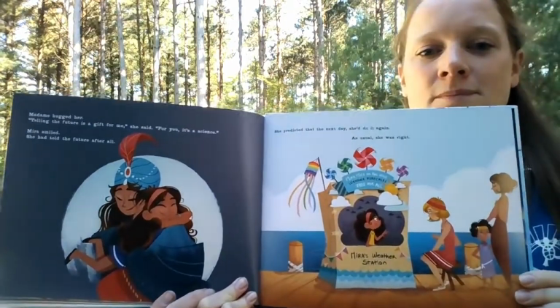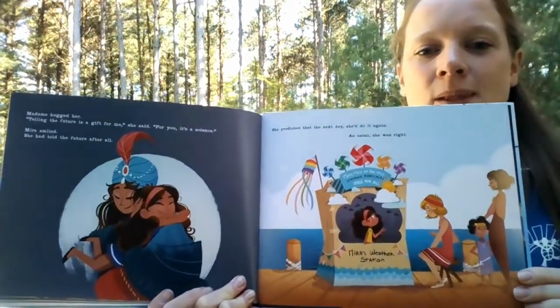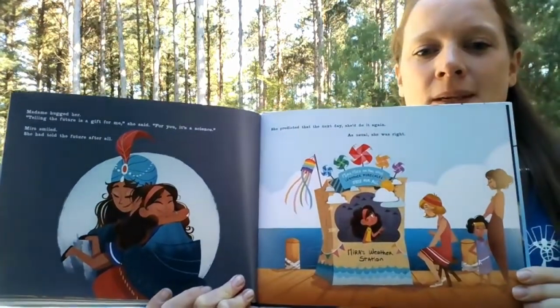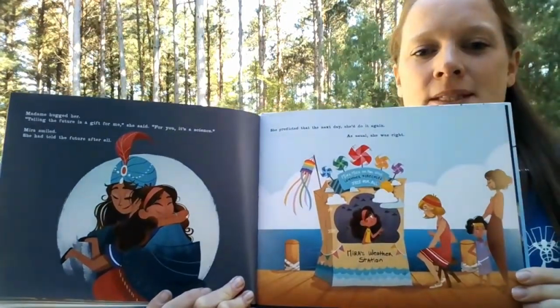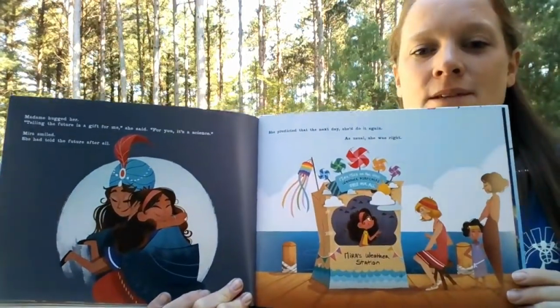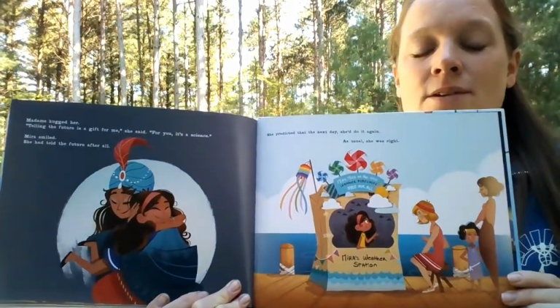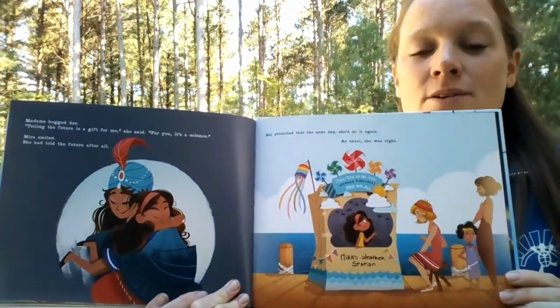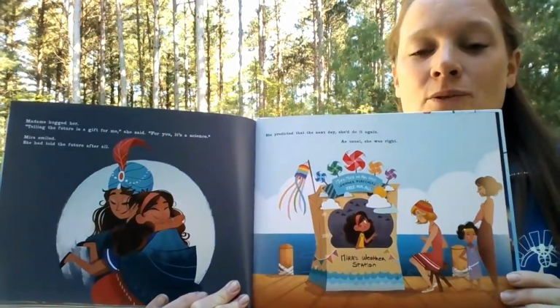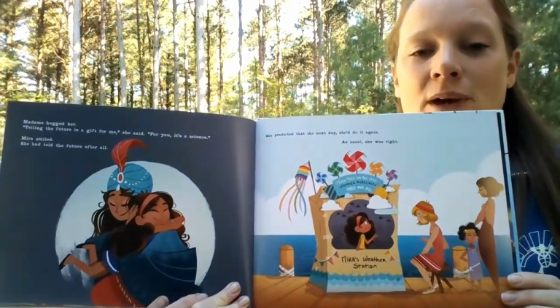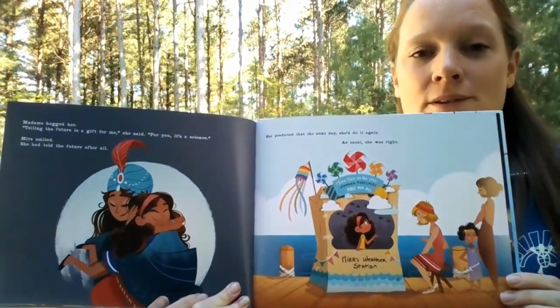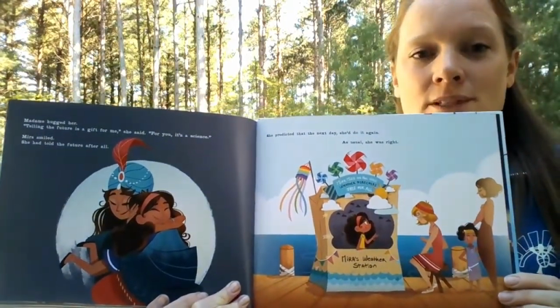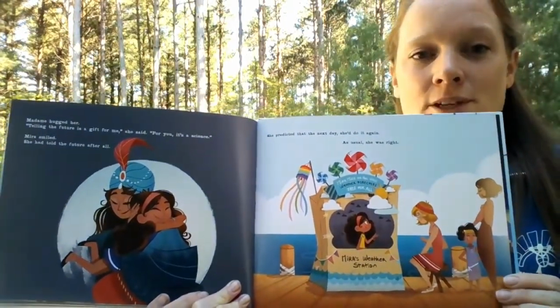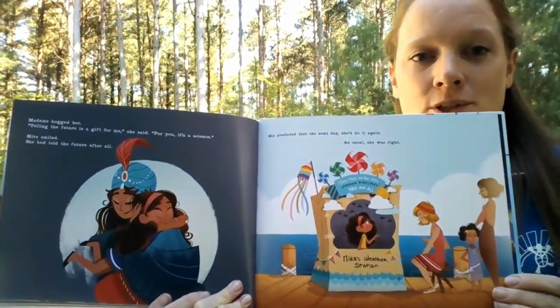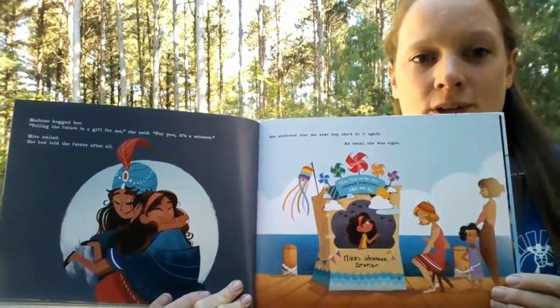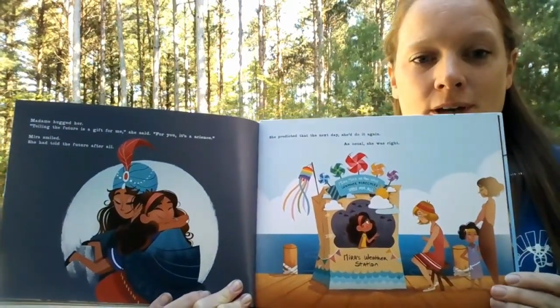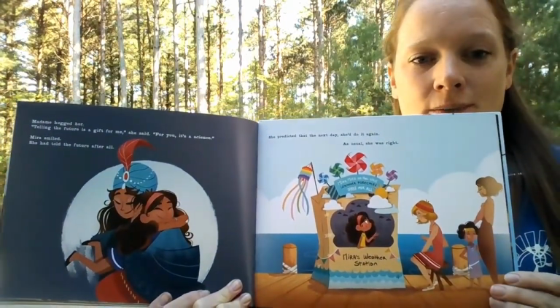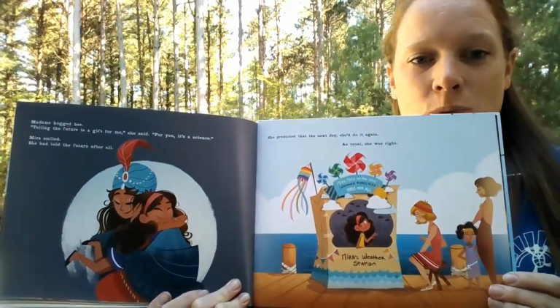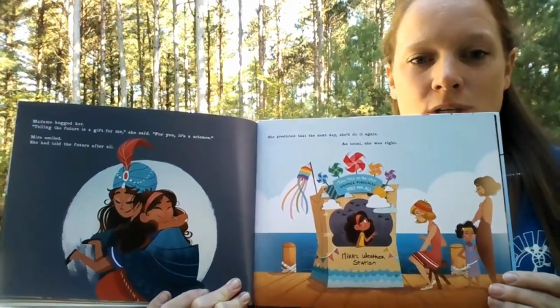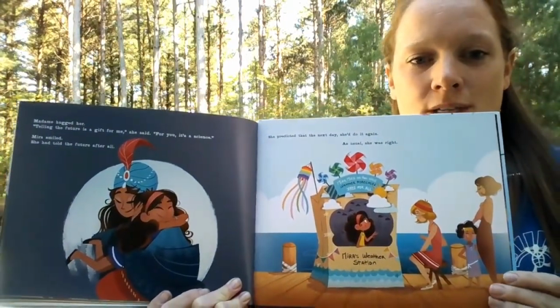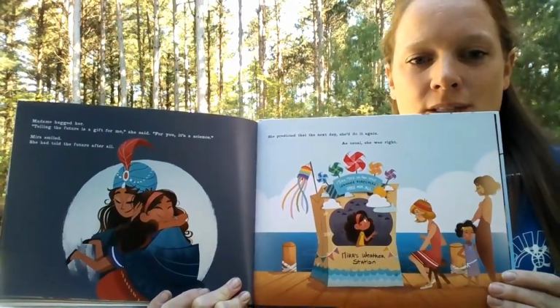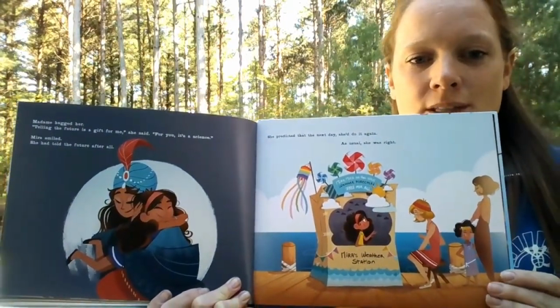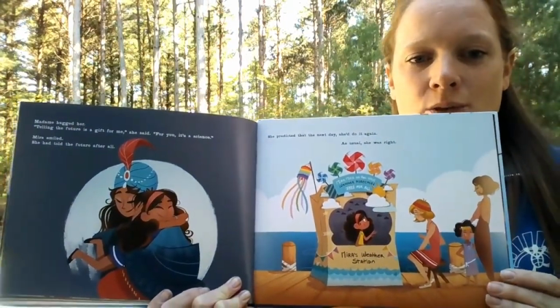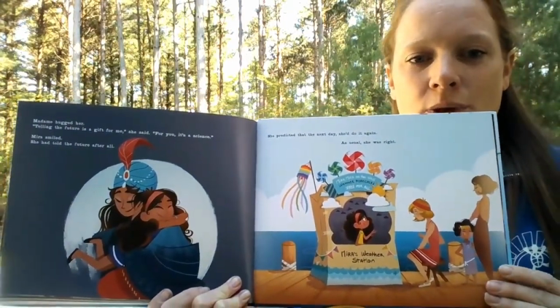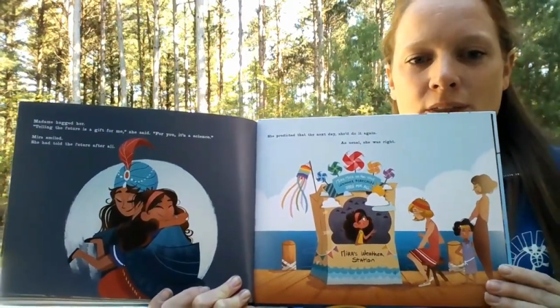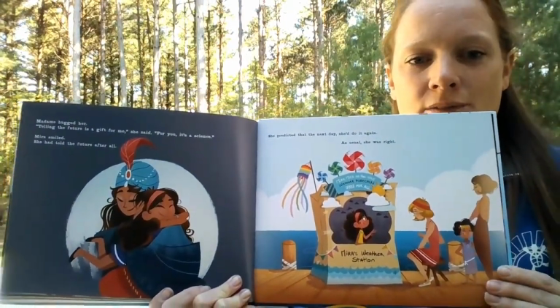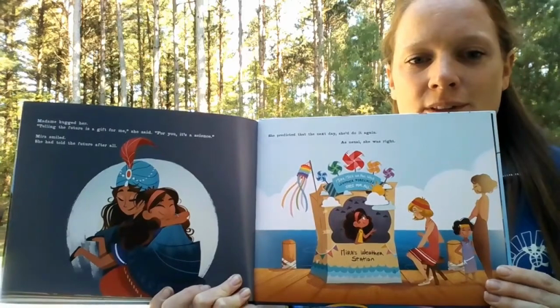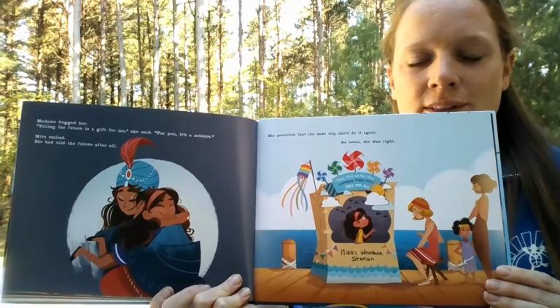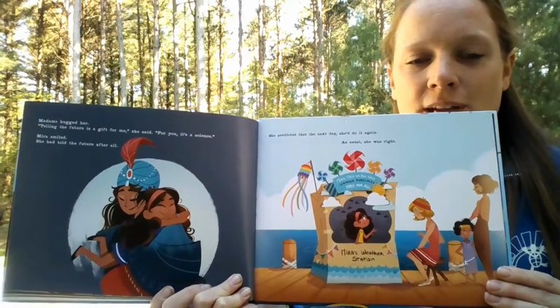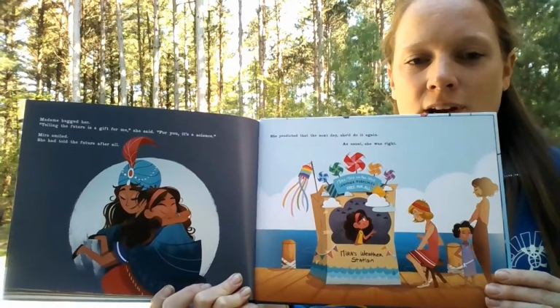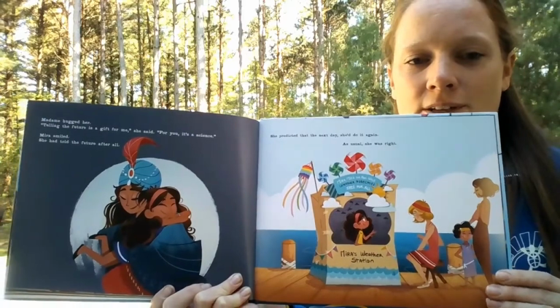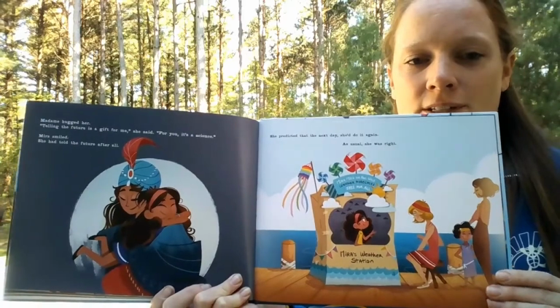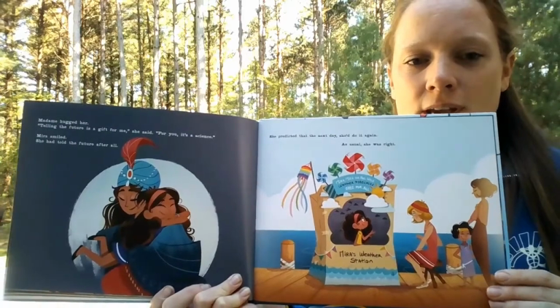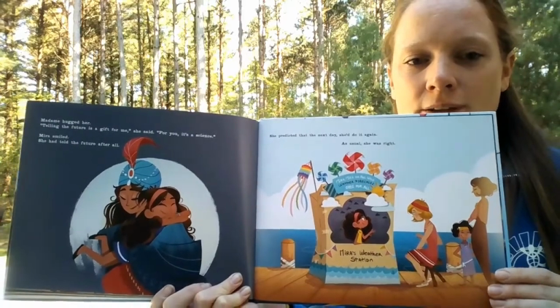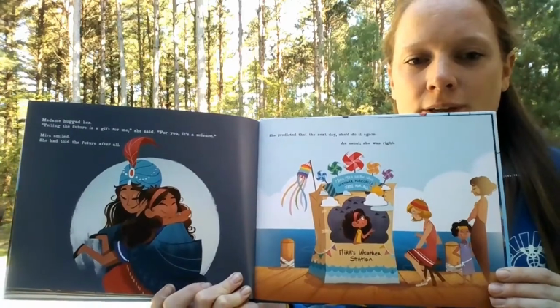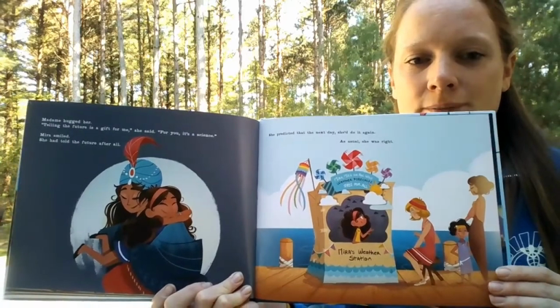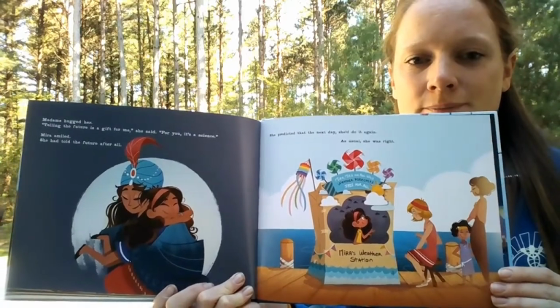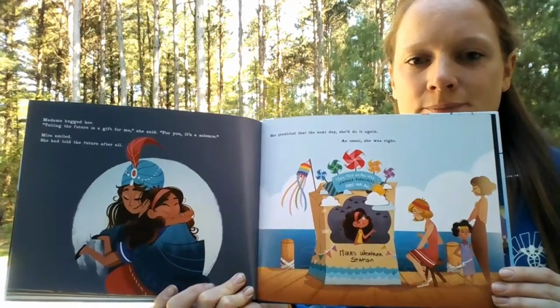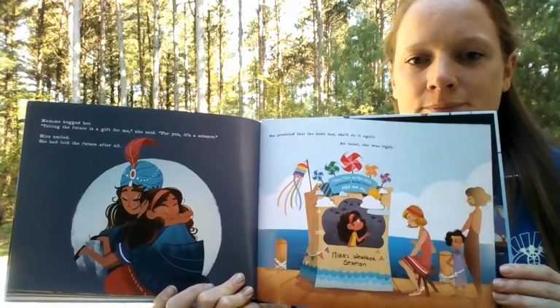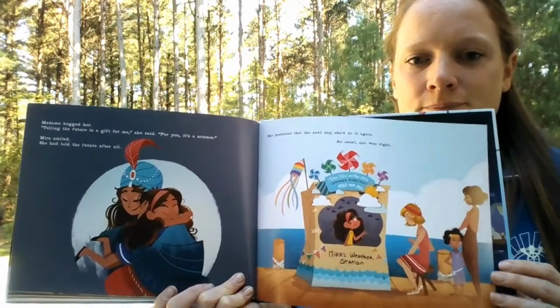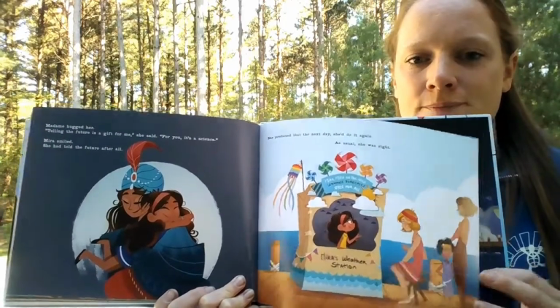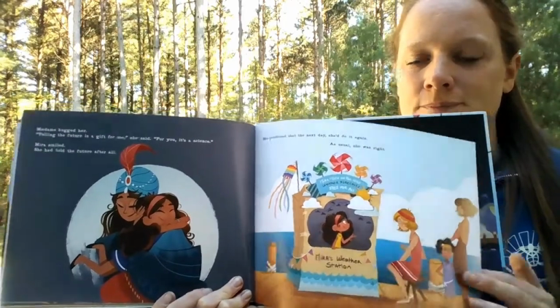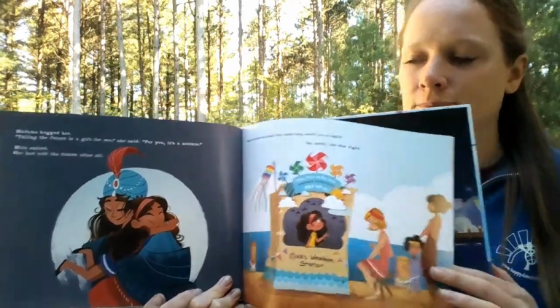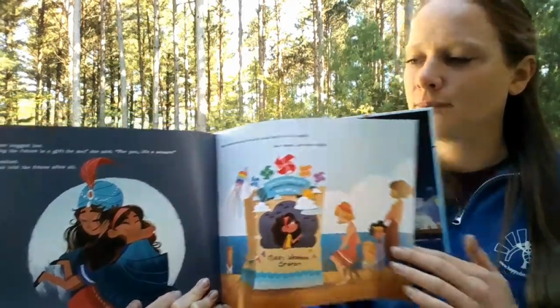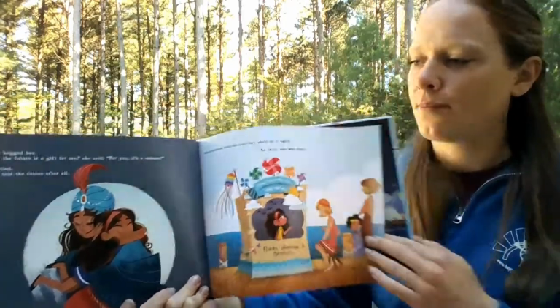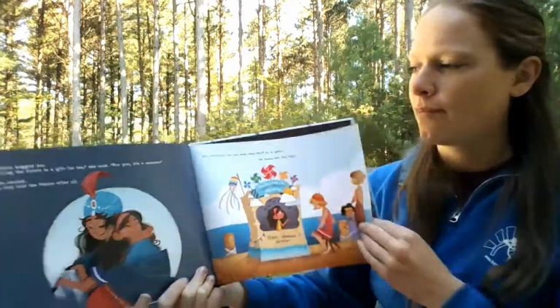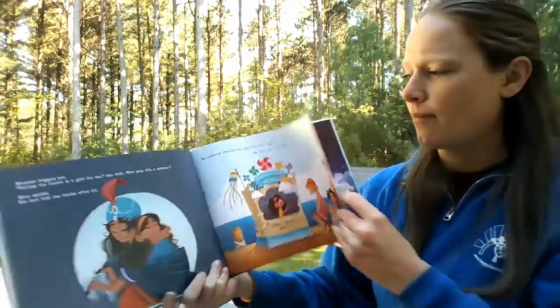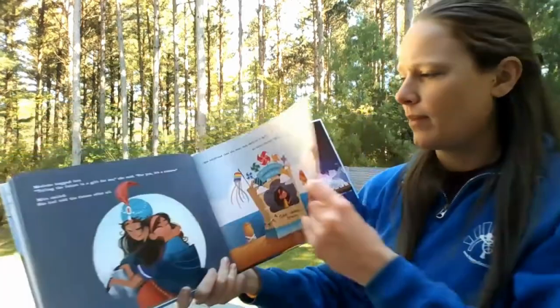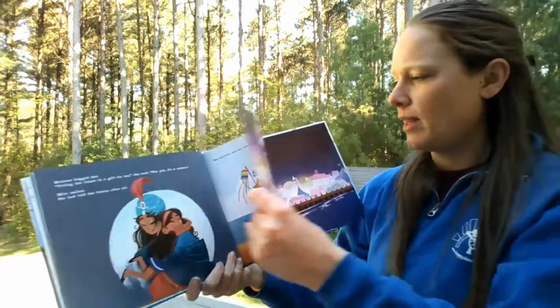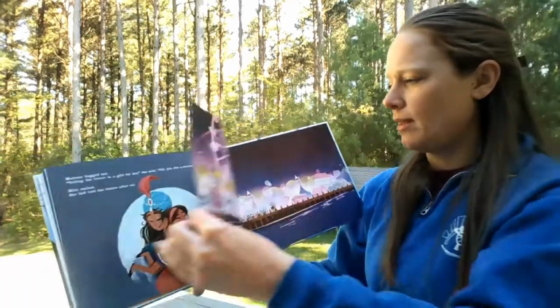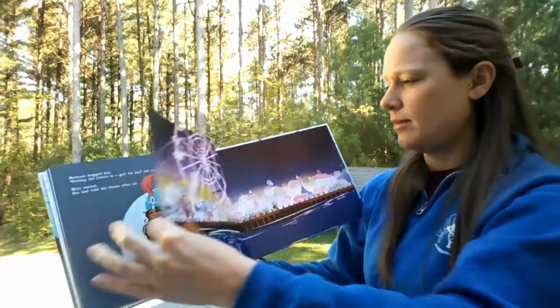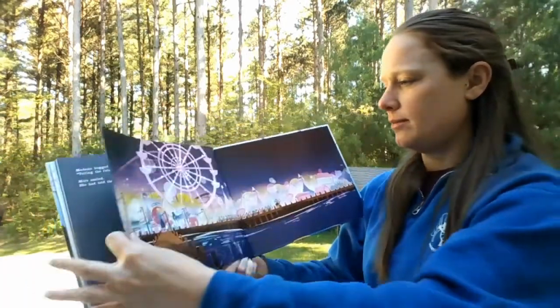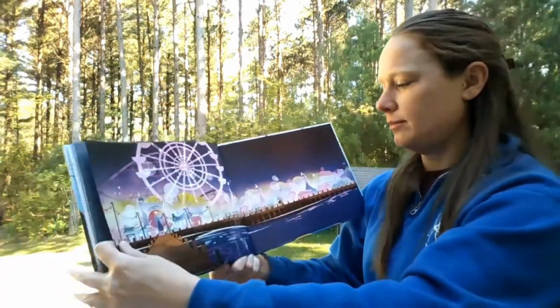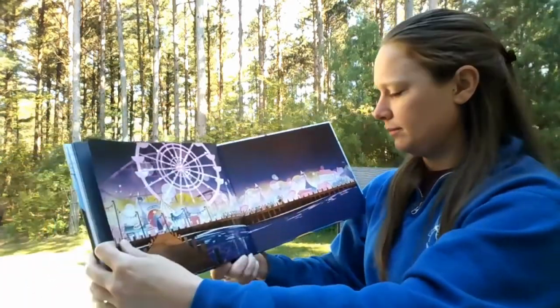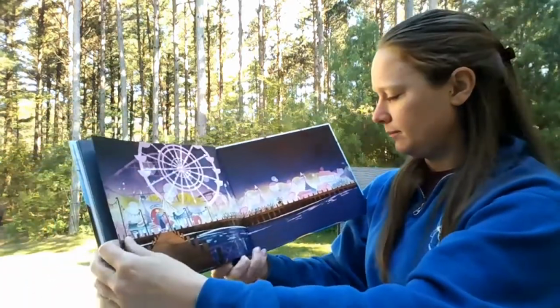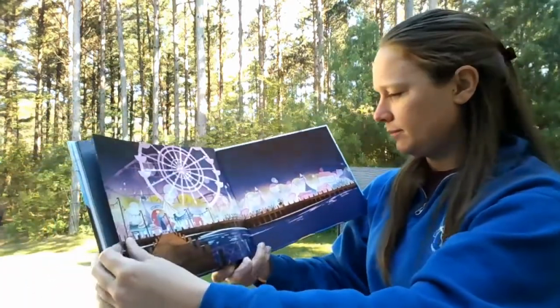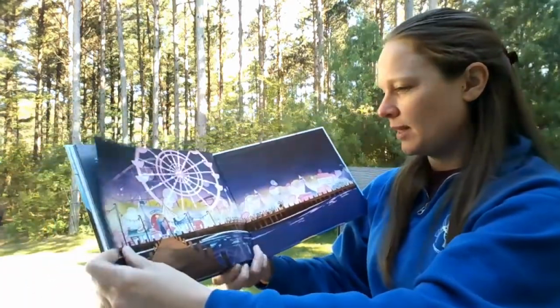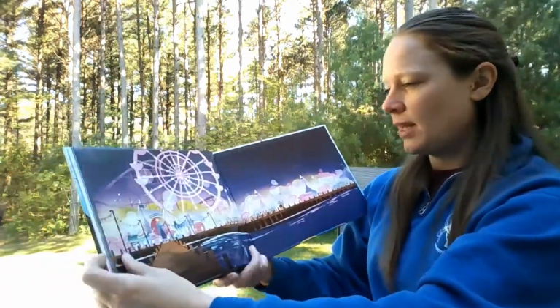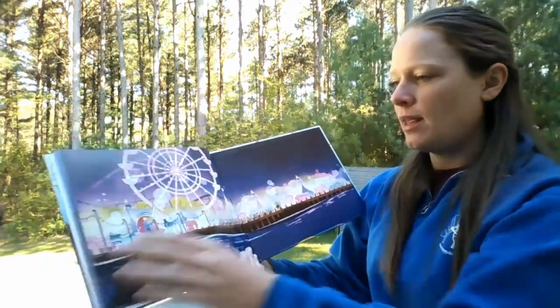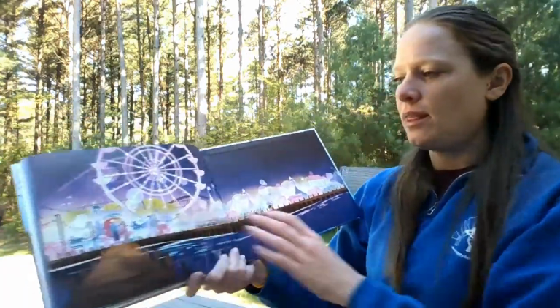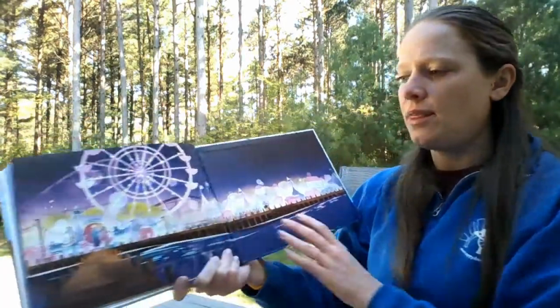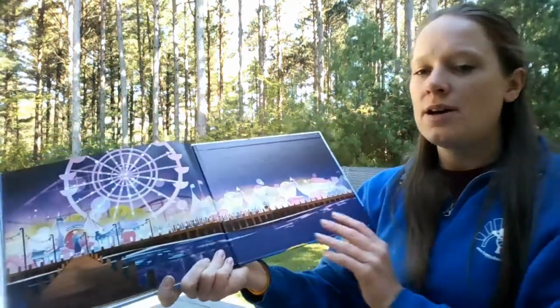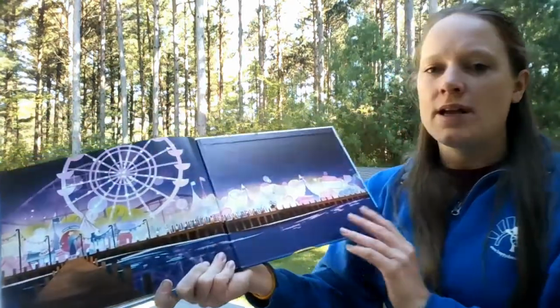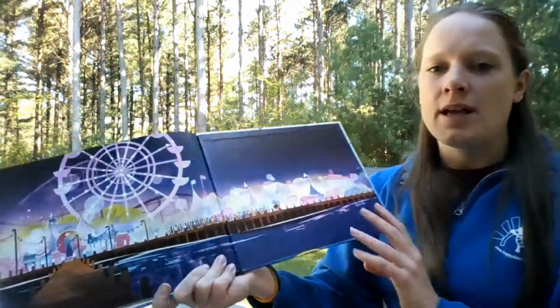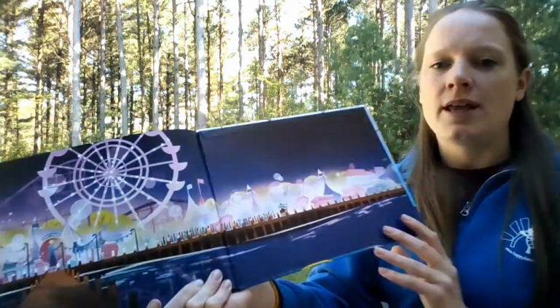See her in her weather station there, predicting the weather for the lifeguard Taylor. The end.